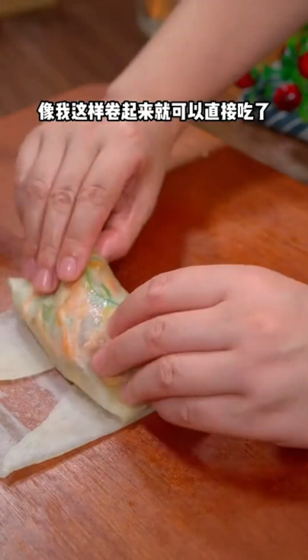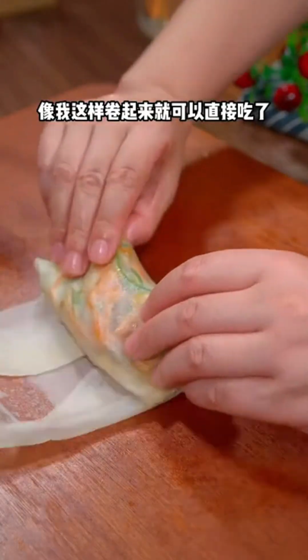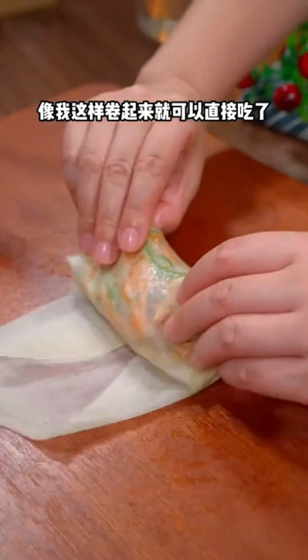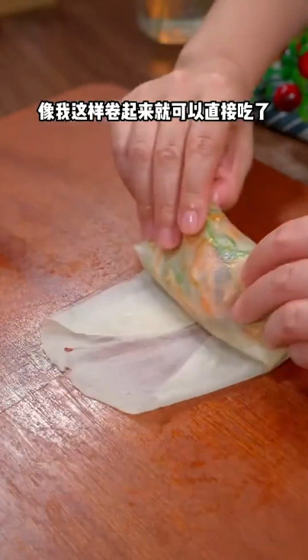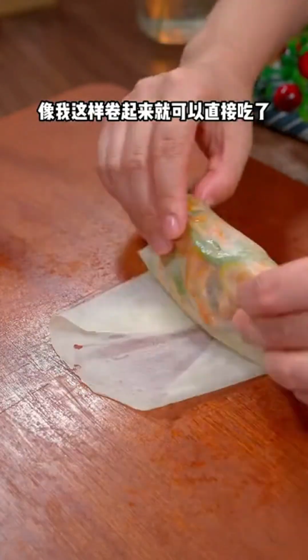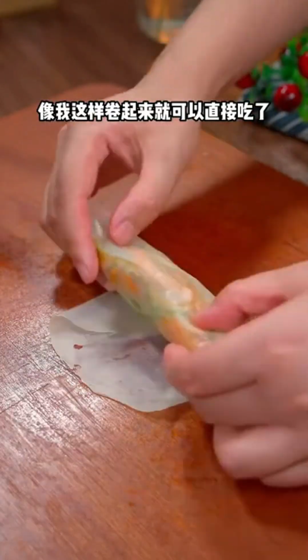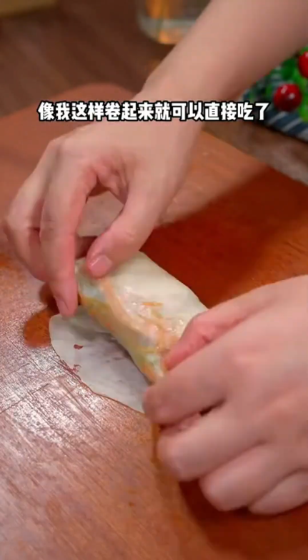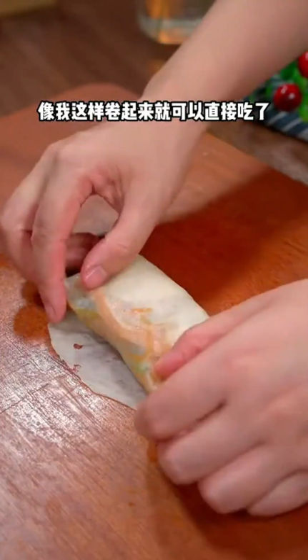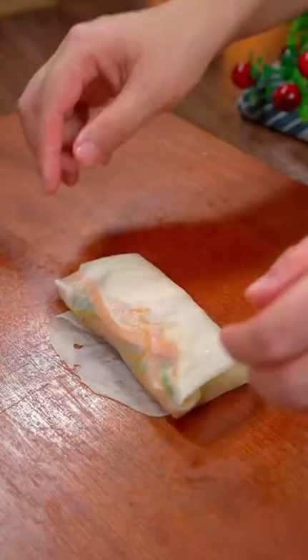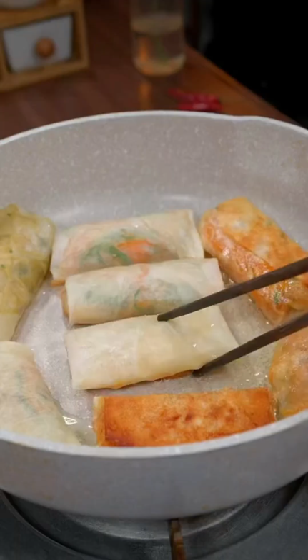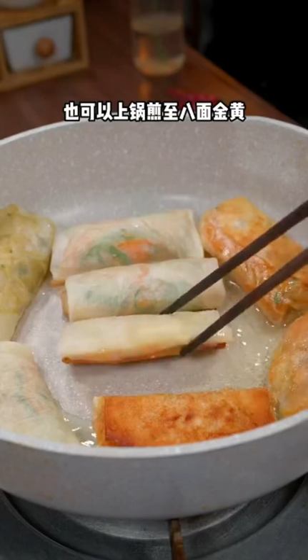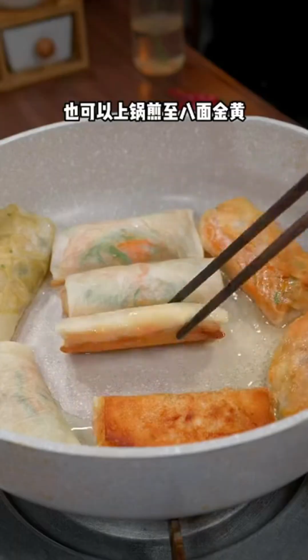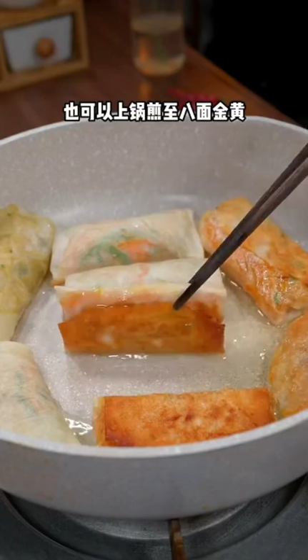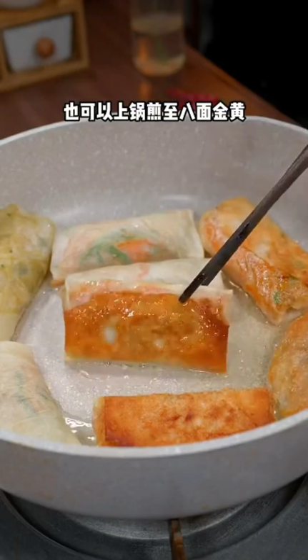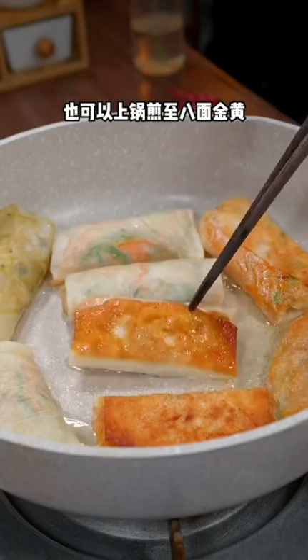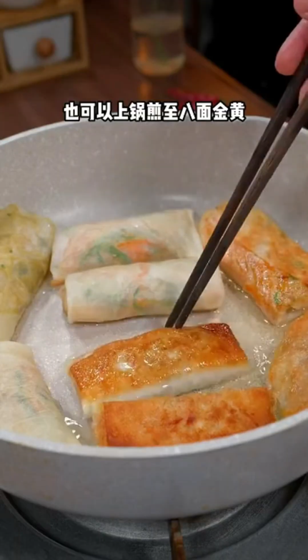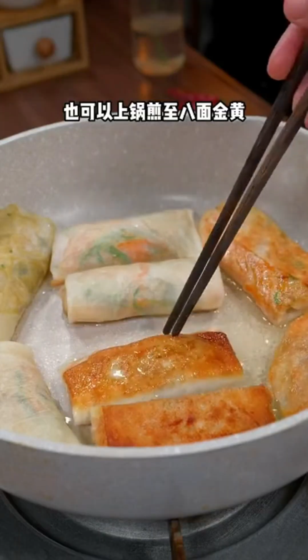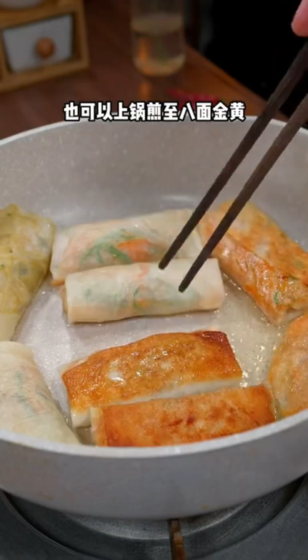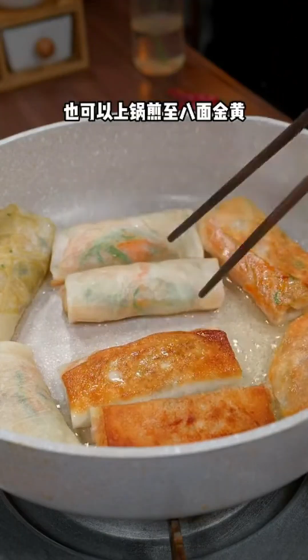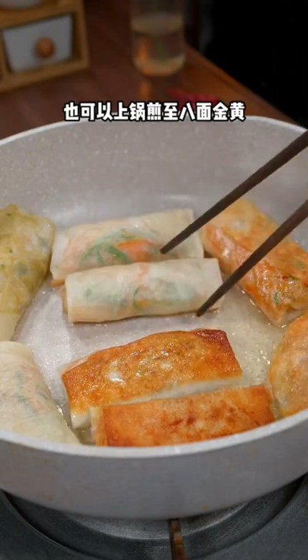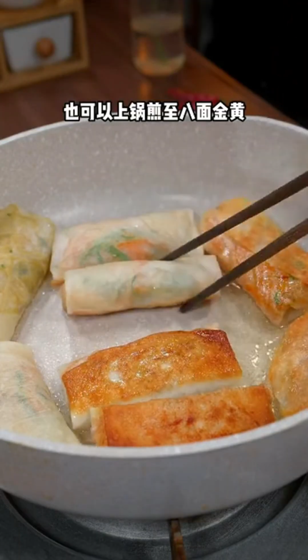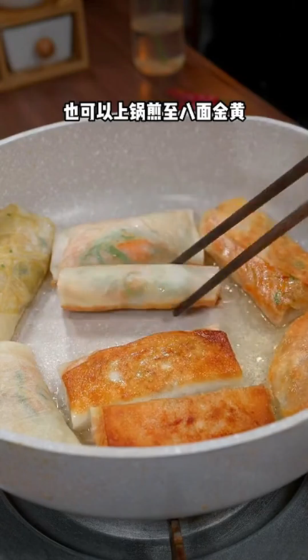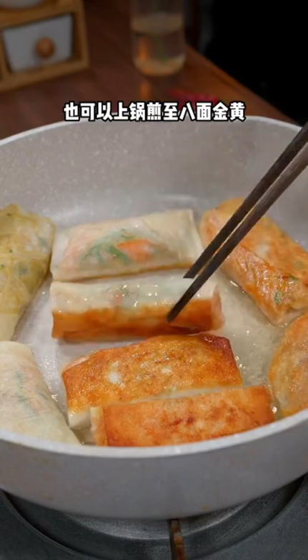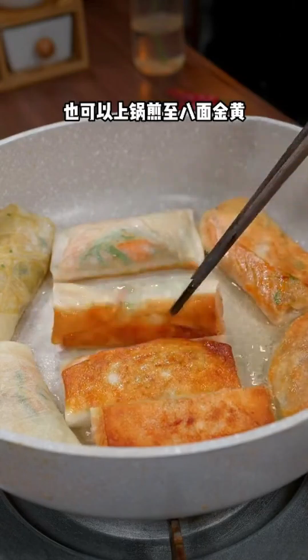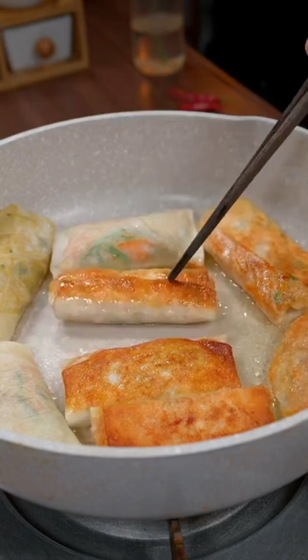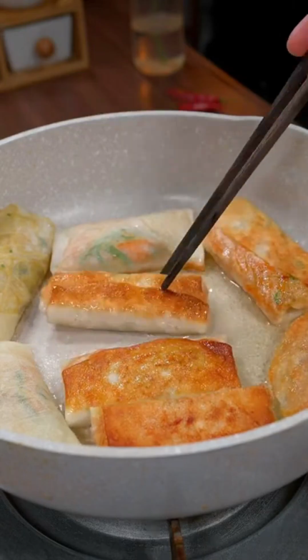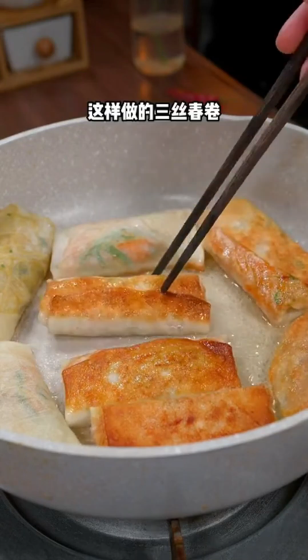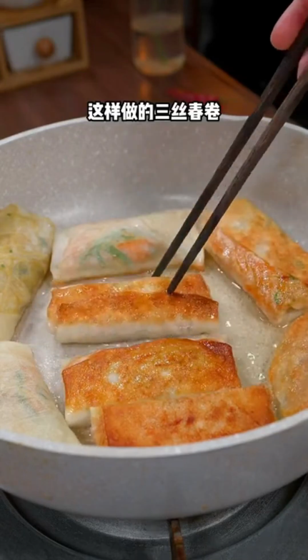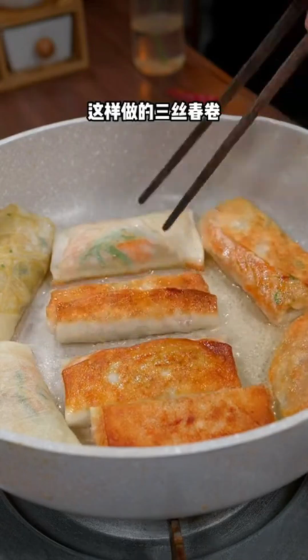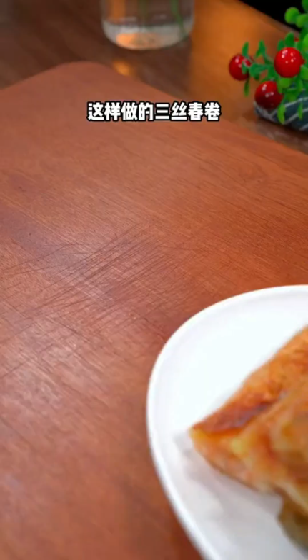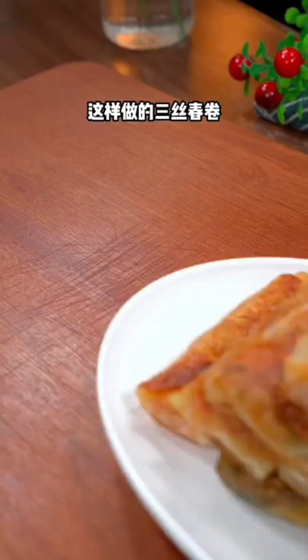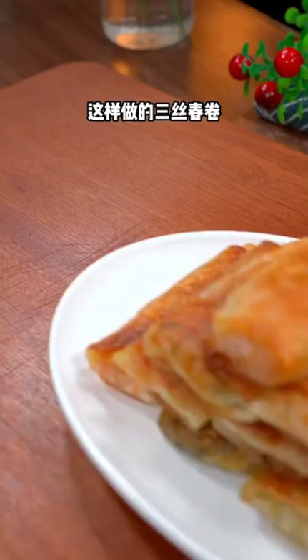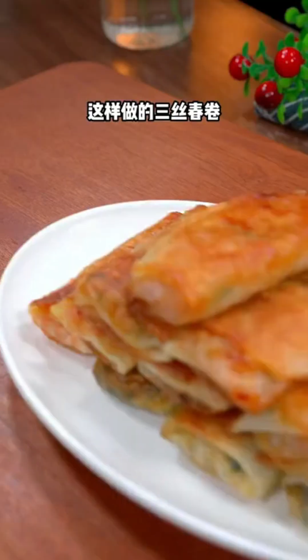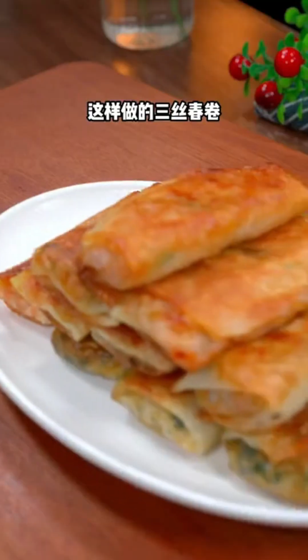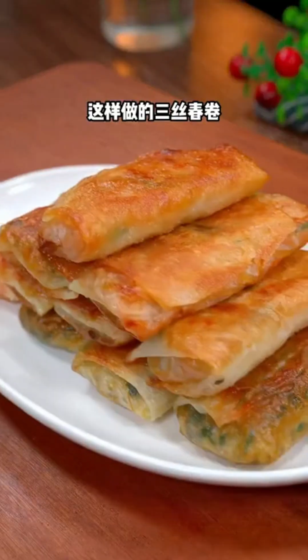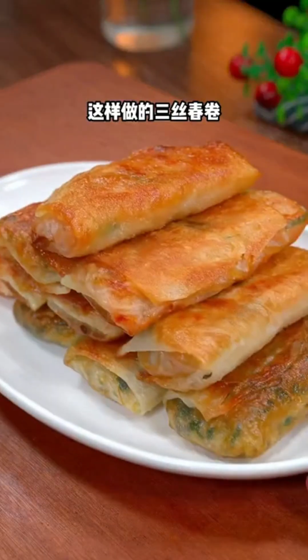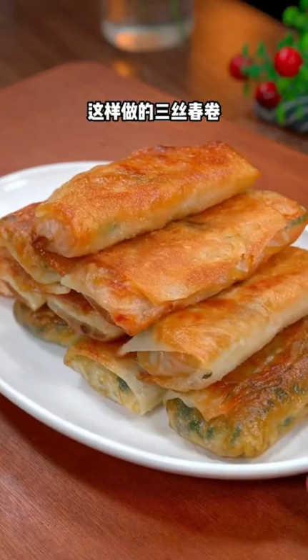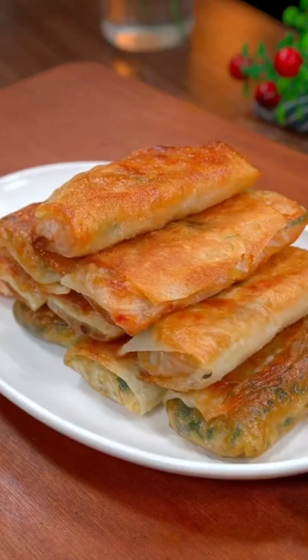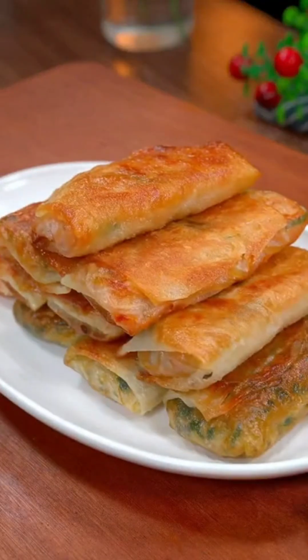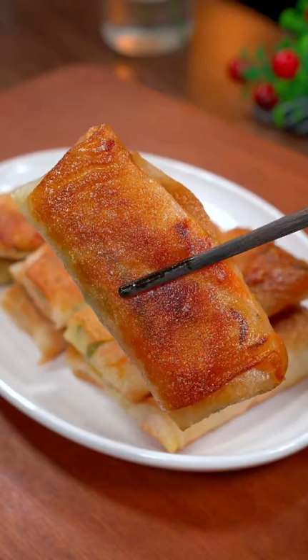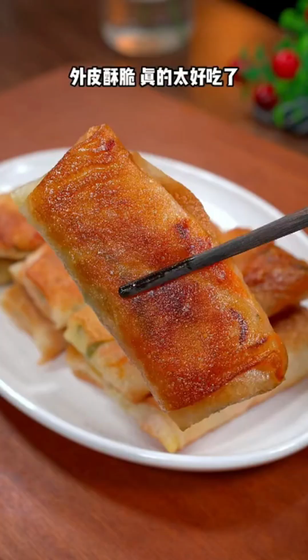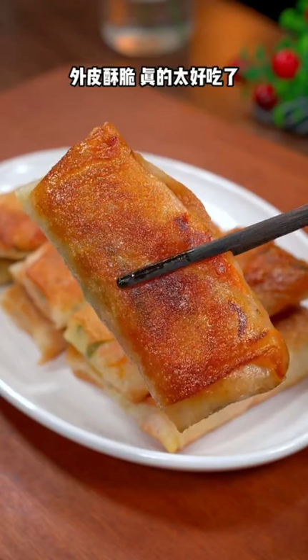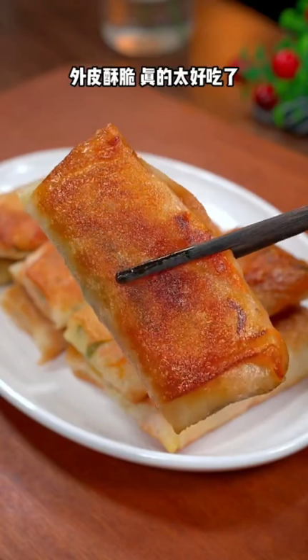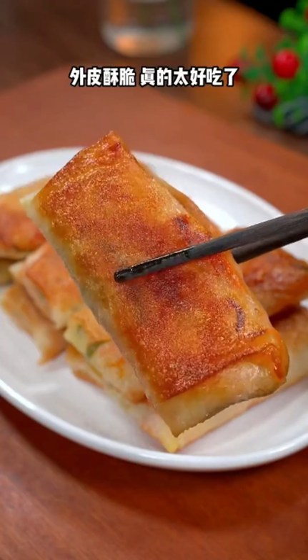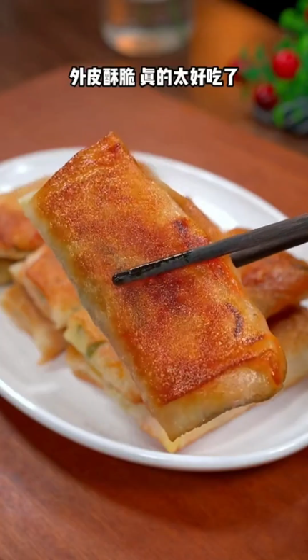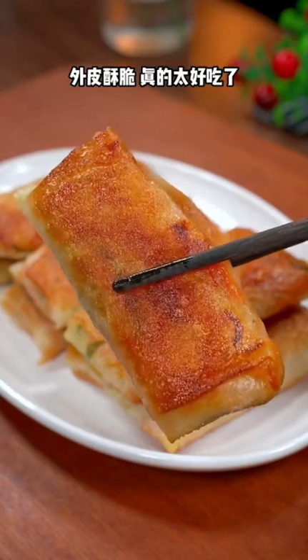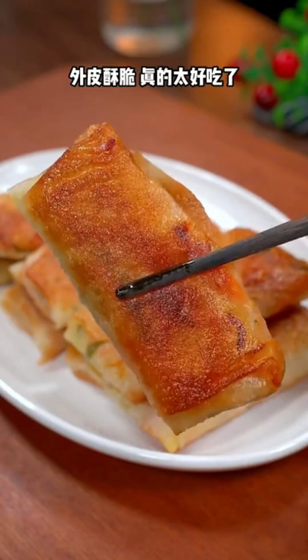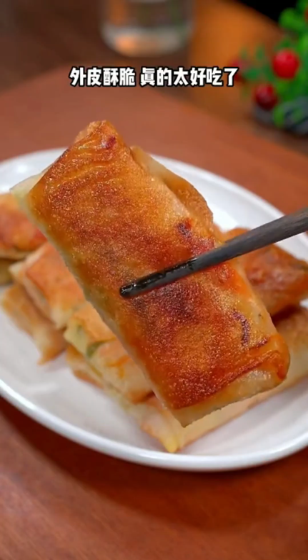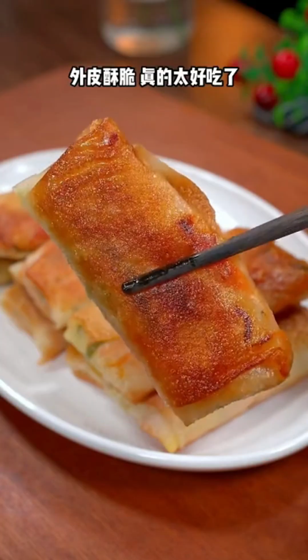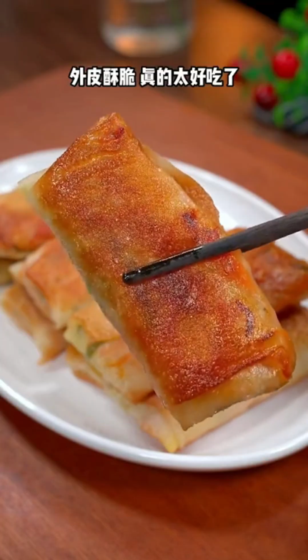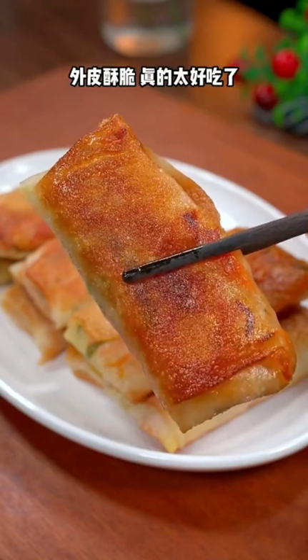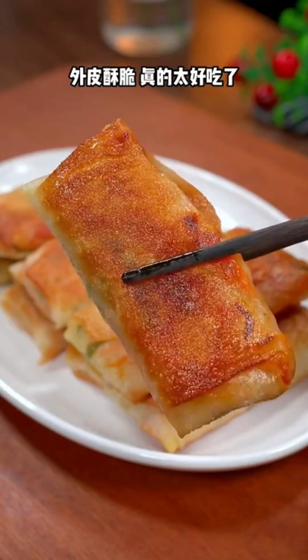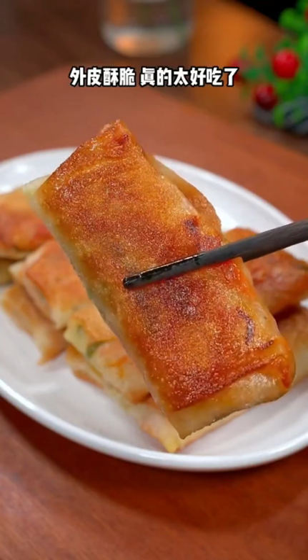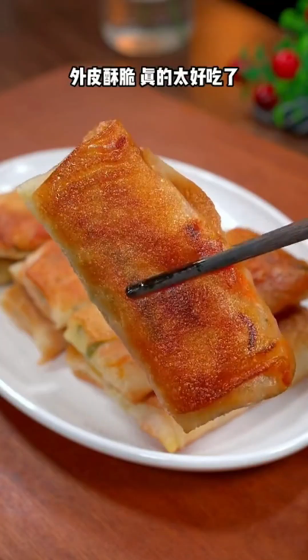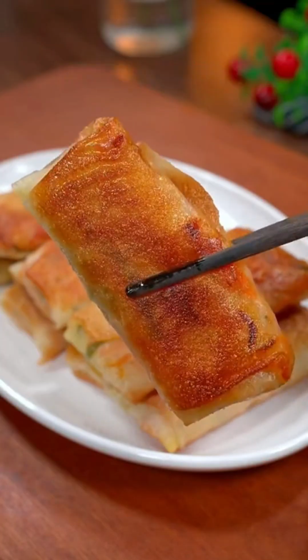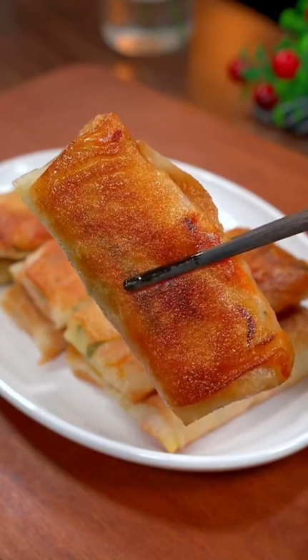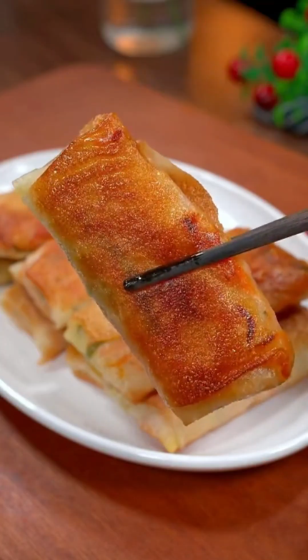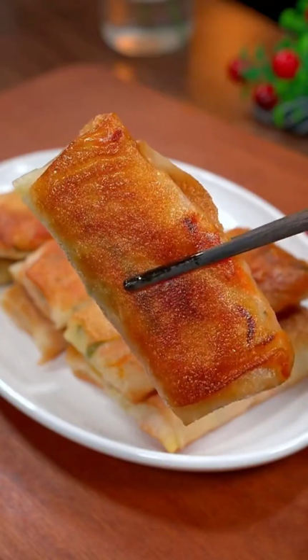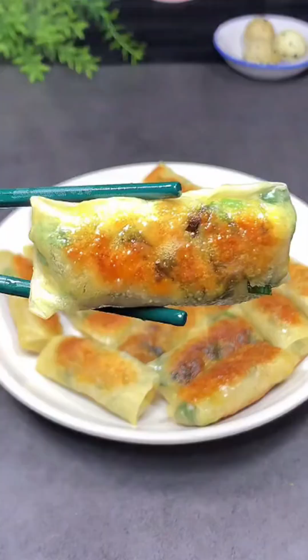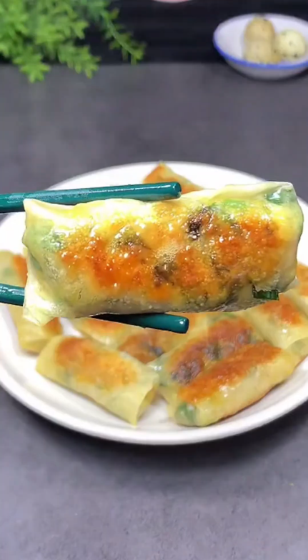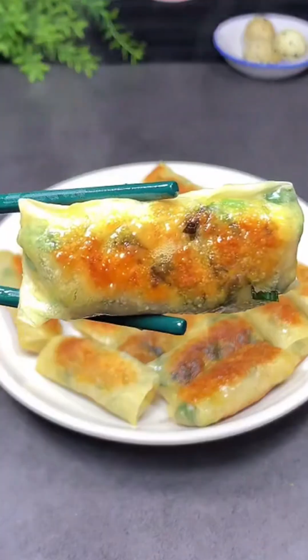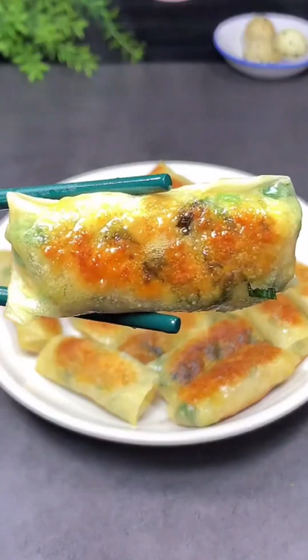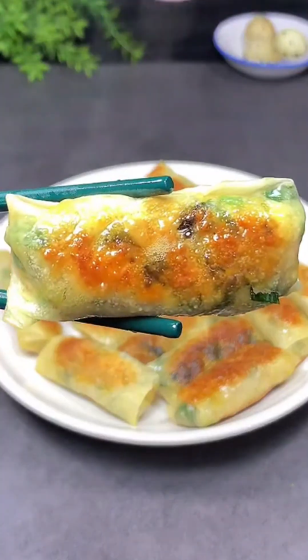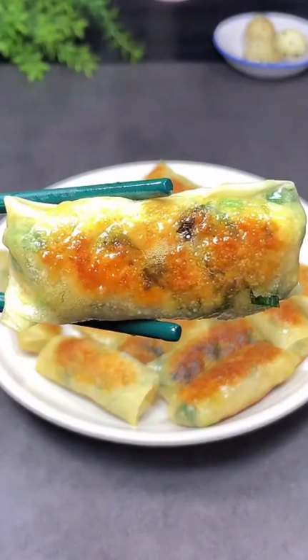Place the cooked filling inside the pancakes and roll them up. You can eat them as is, just like I do, or you can pan-fry them until they turn golden brown on all sides. These pan-fried spring rolls have a crispy outer shell and are incredibly delicious.